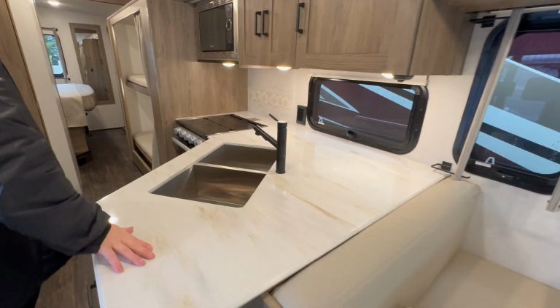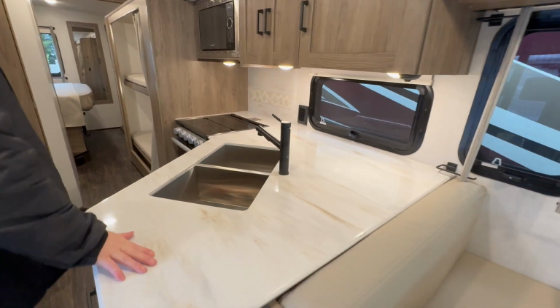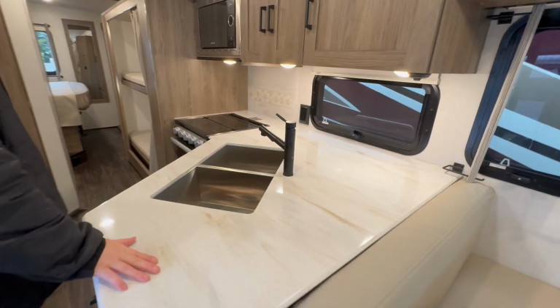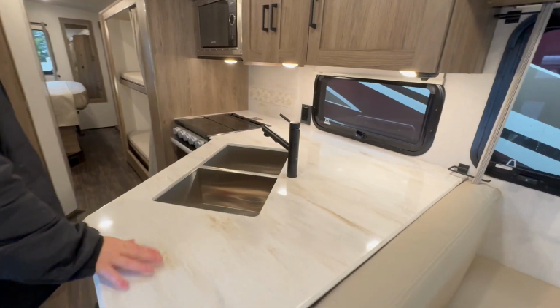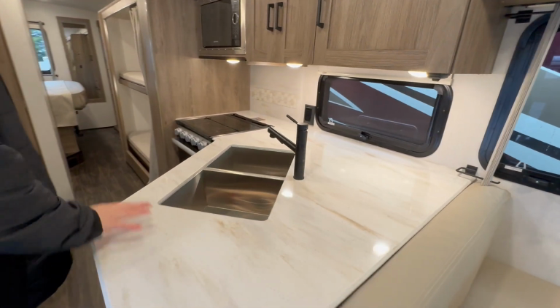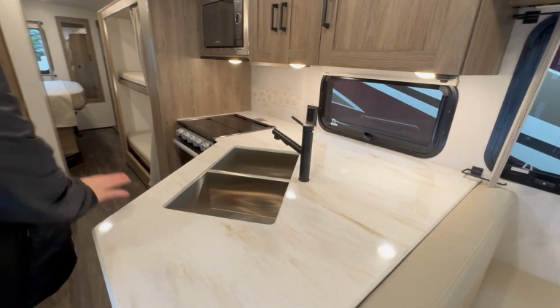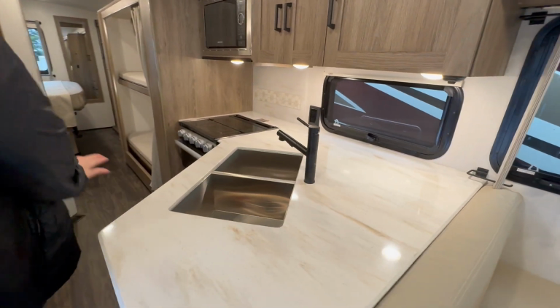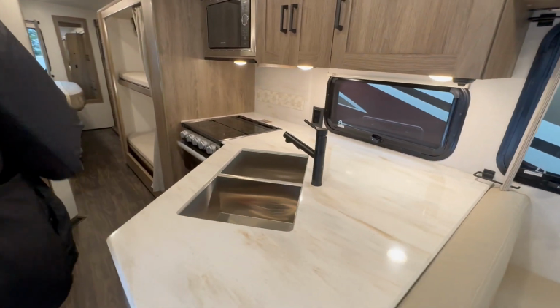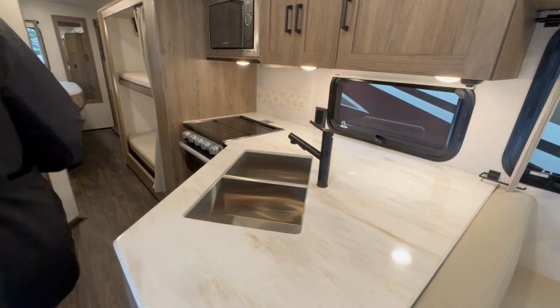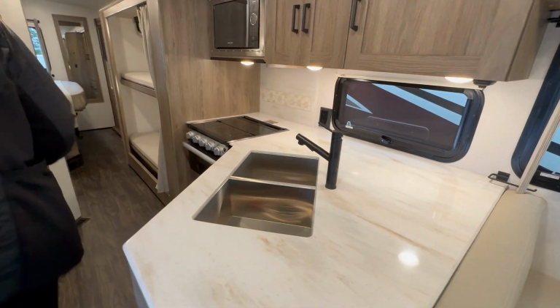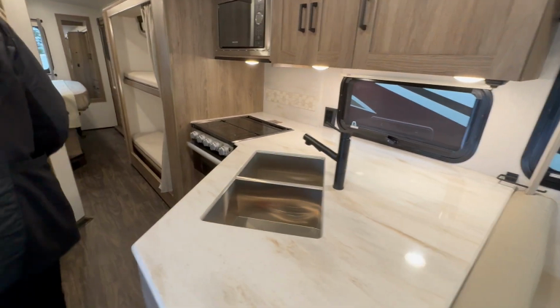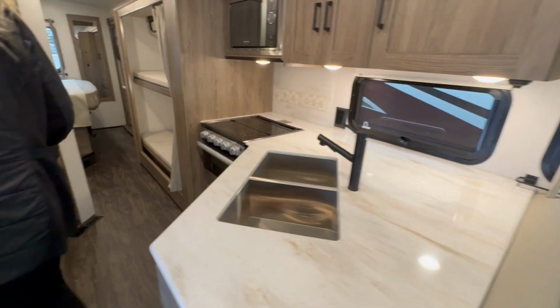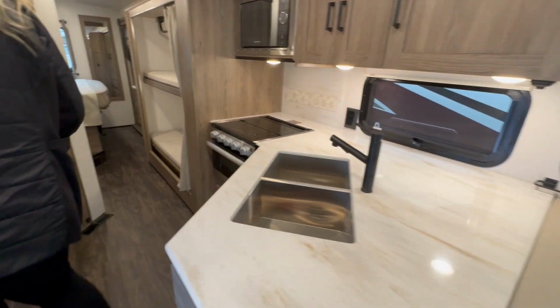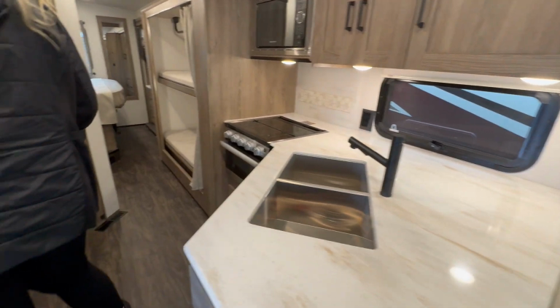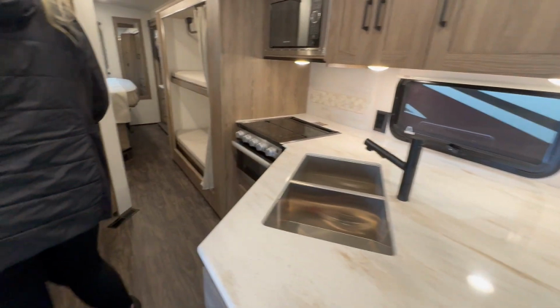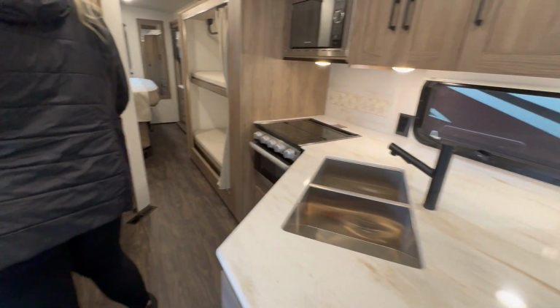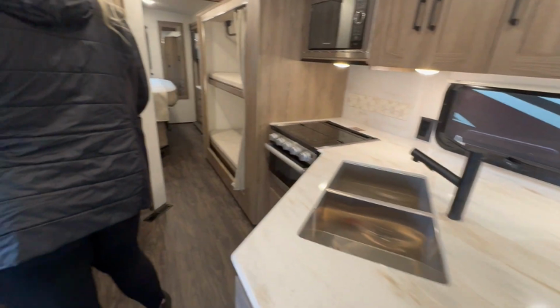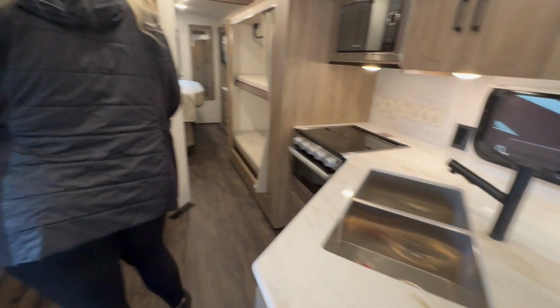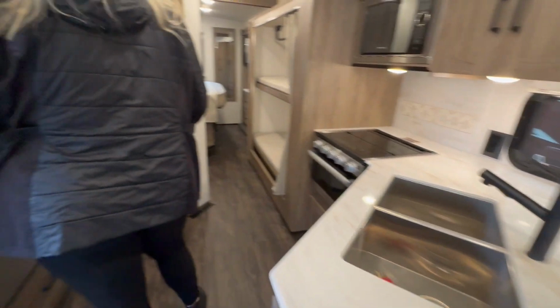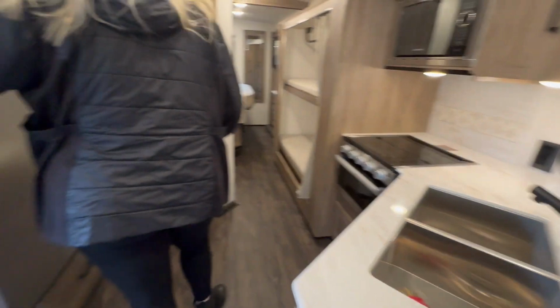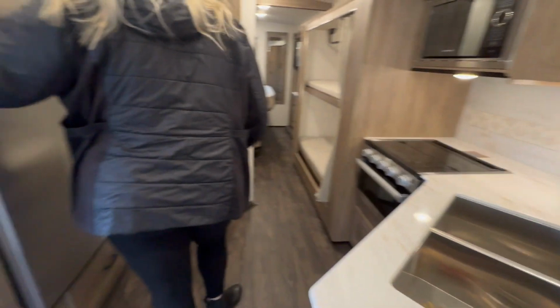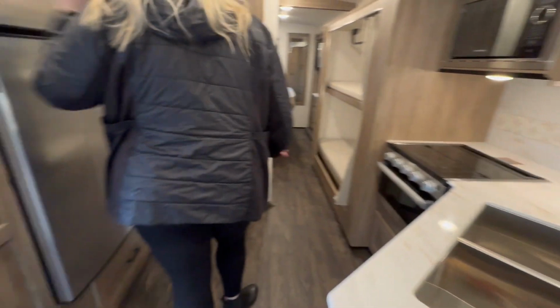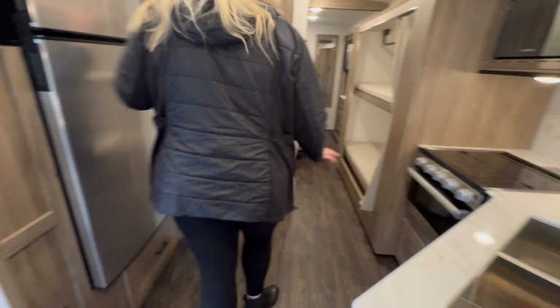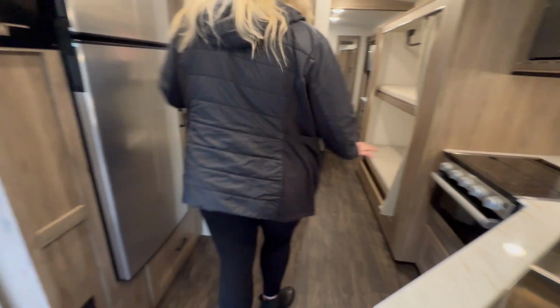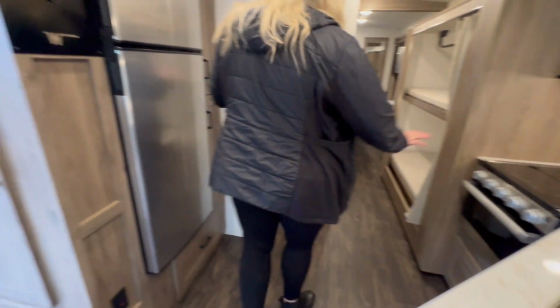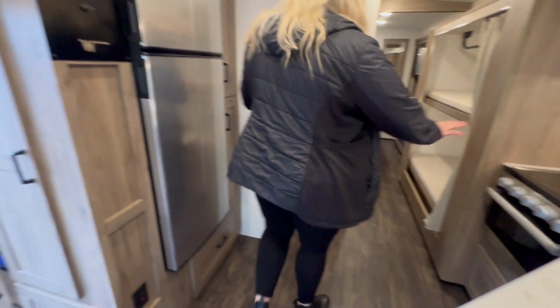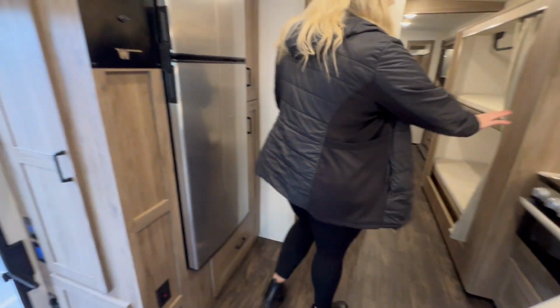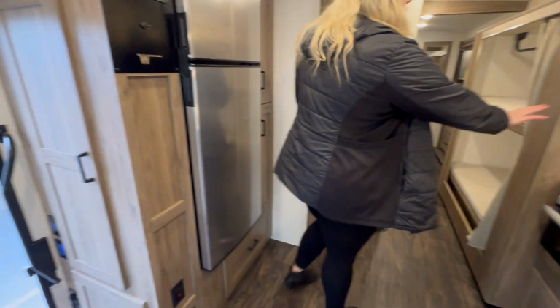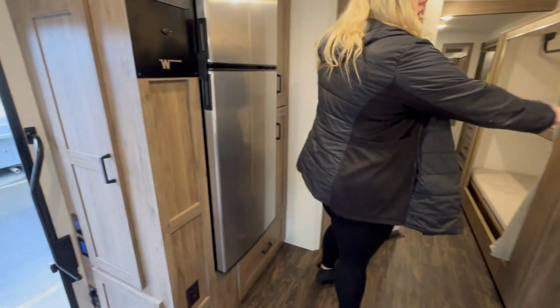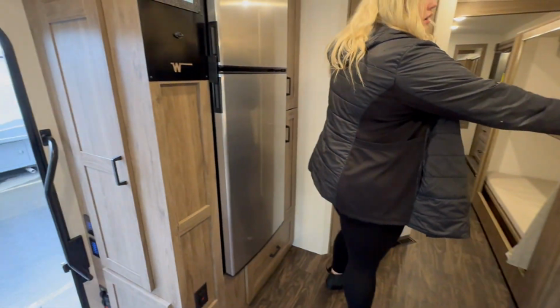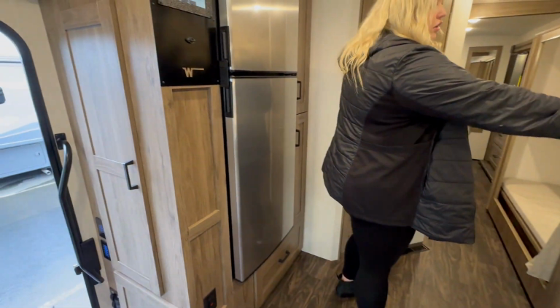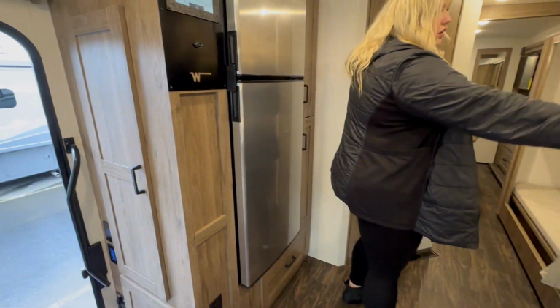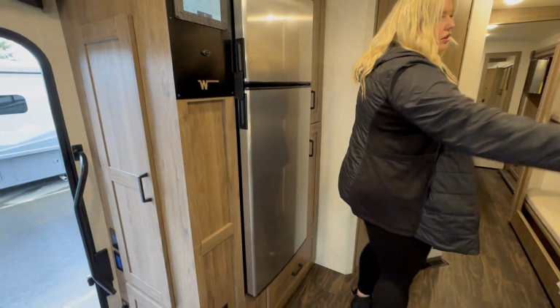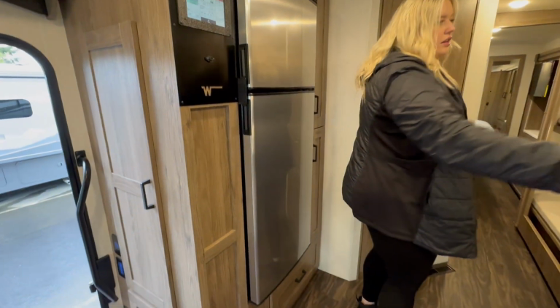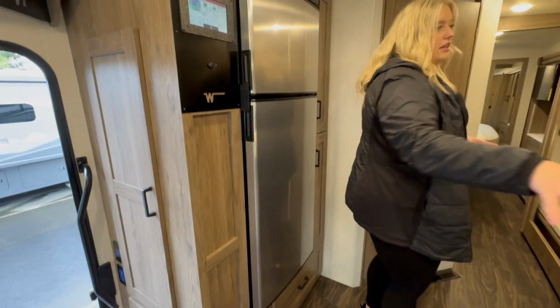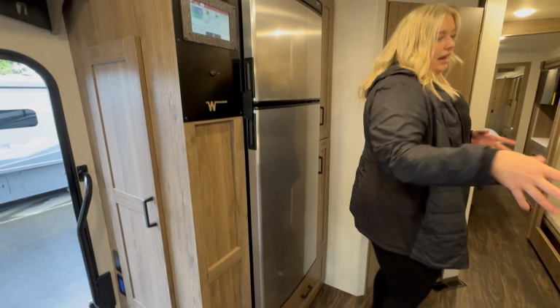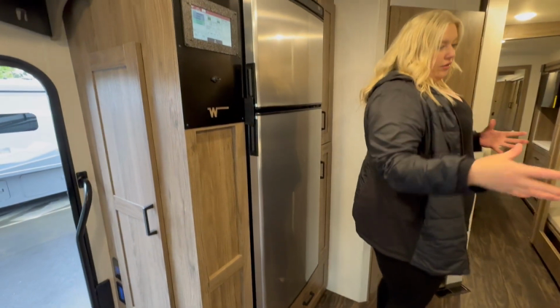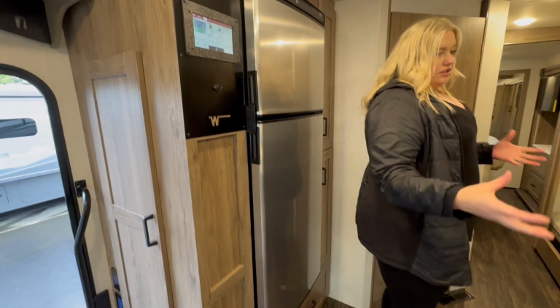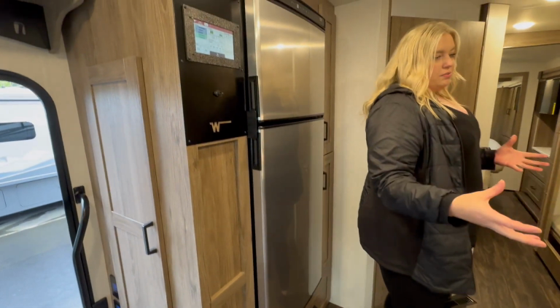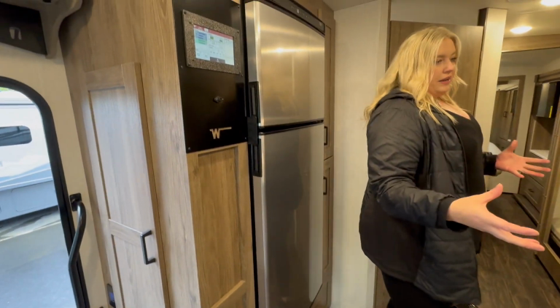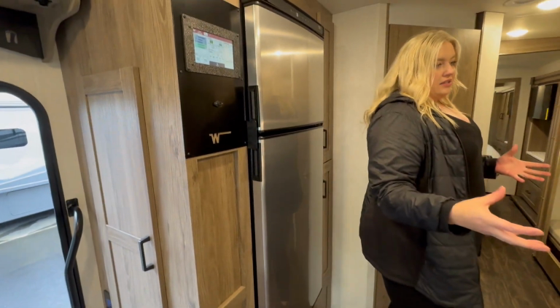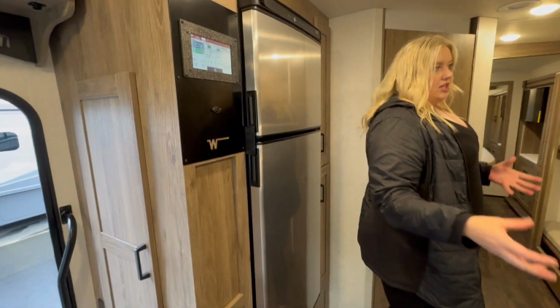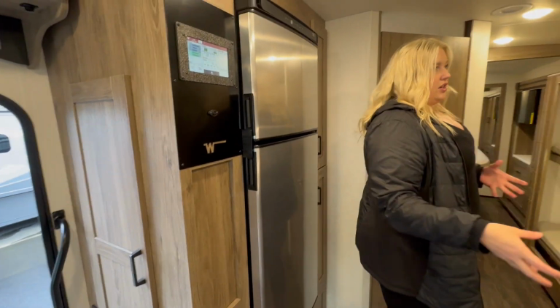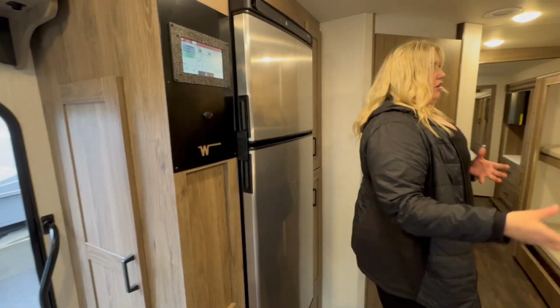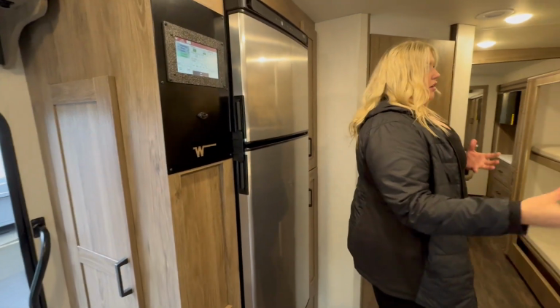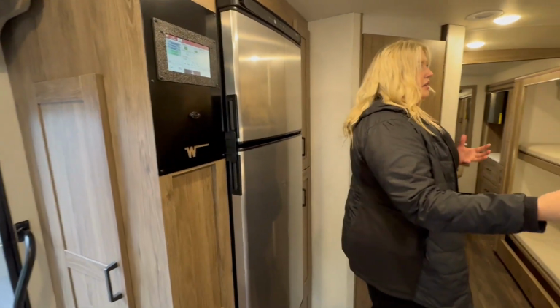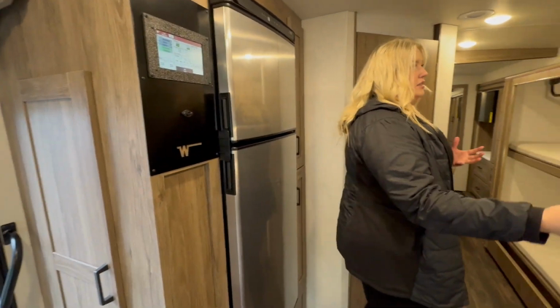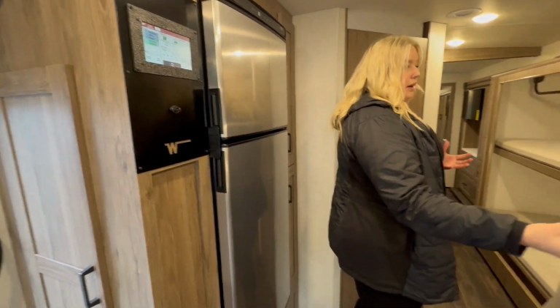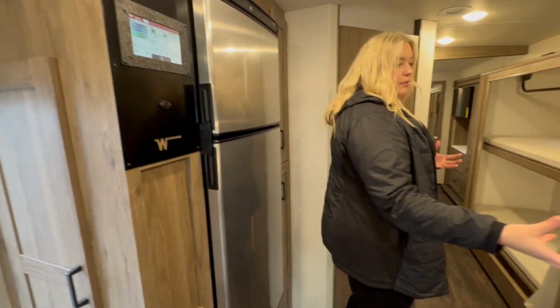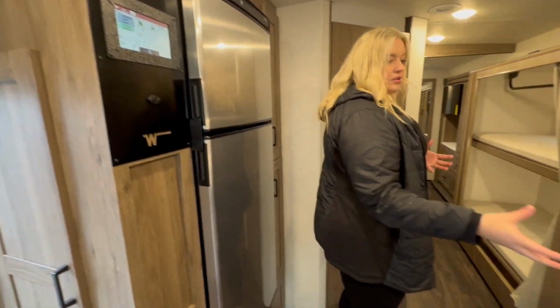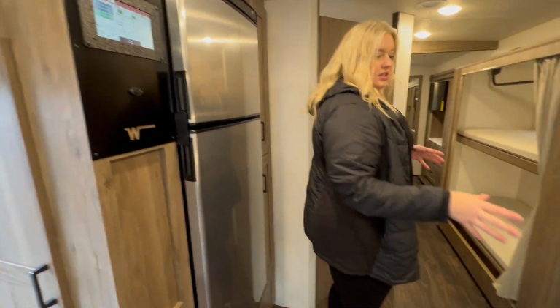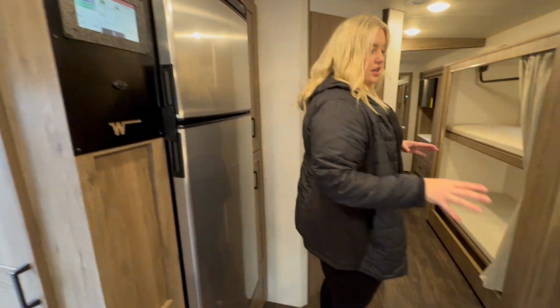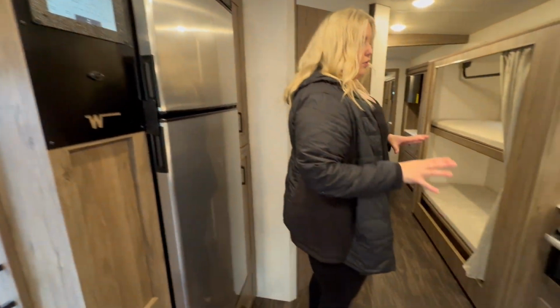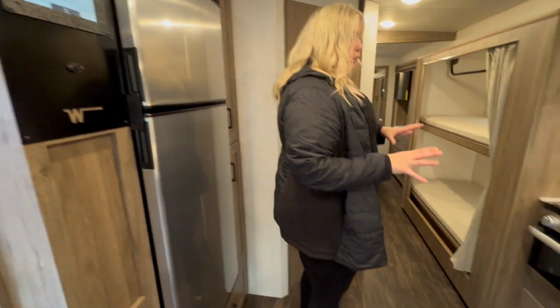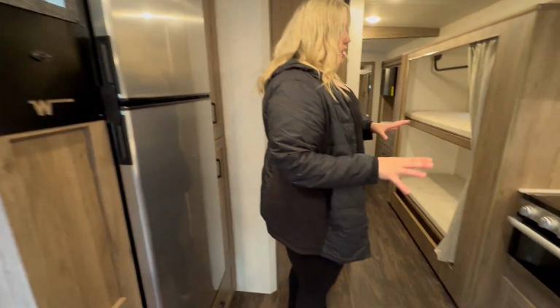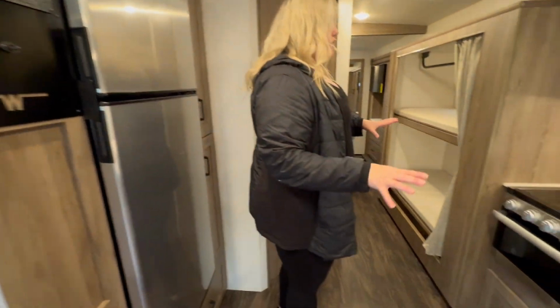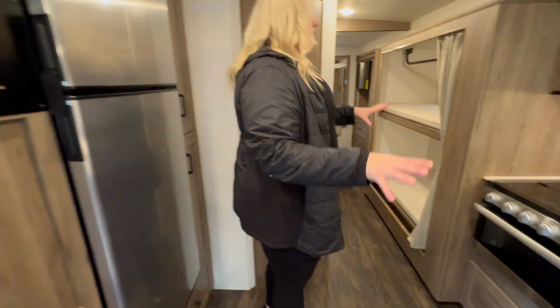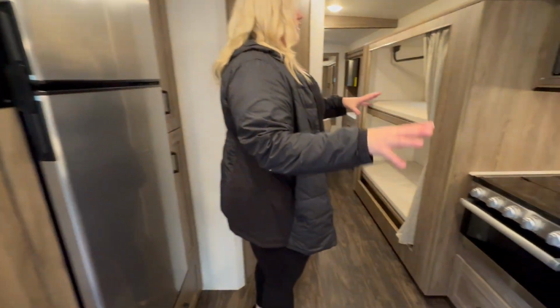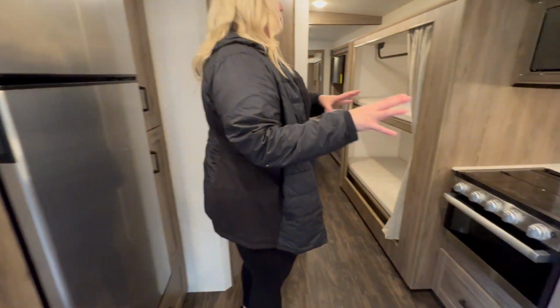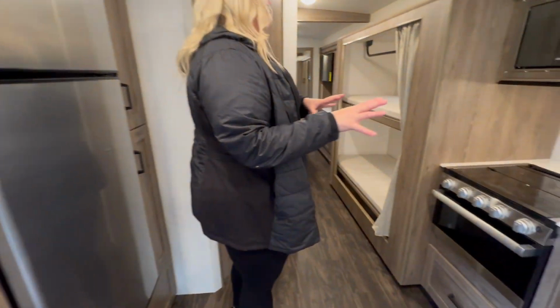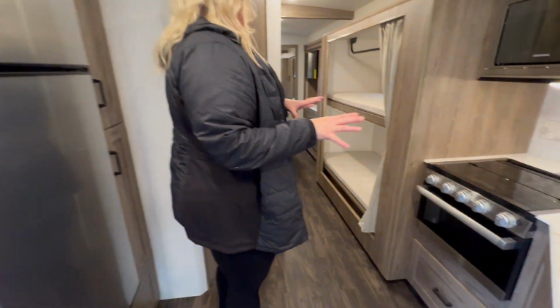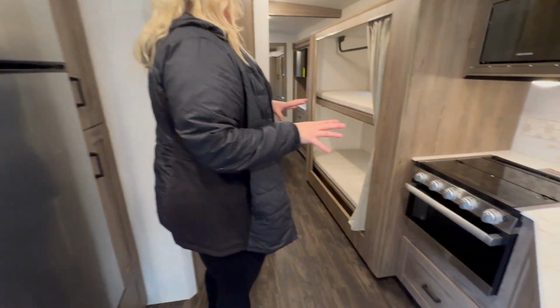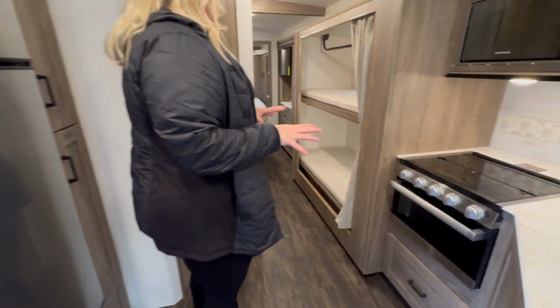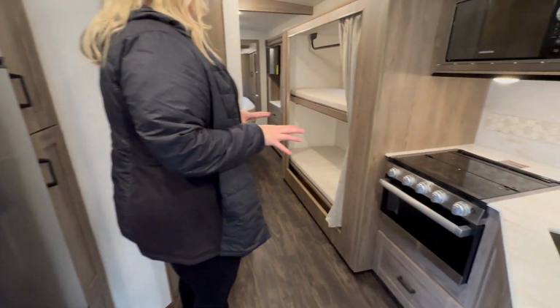Large fridge and freezer, all your controls here in one spot. Good counter space, double sink, and a really nice open area.